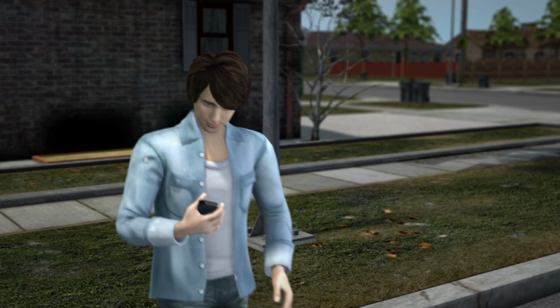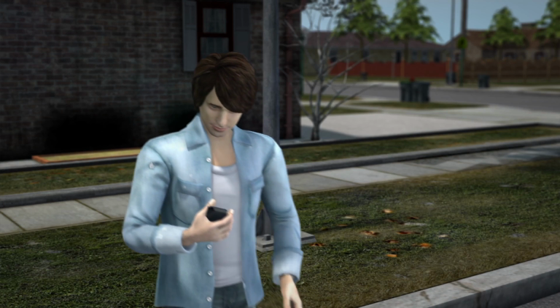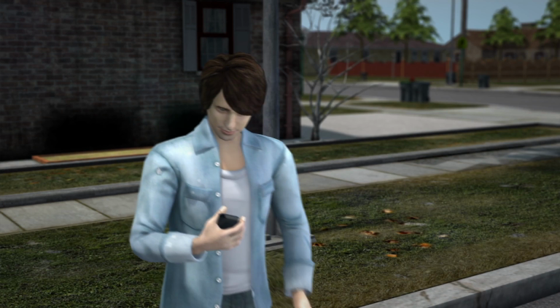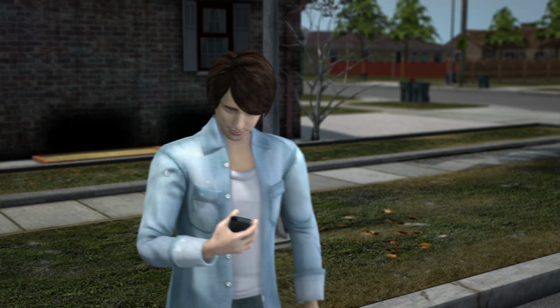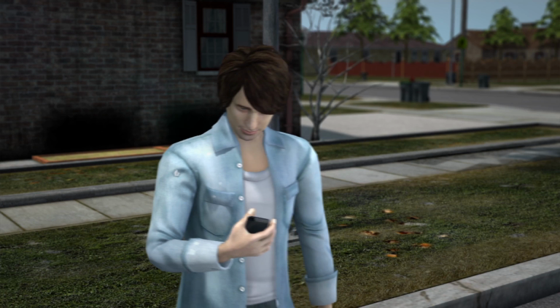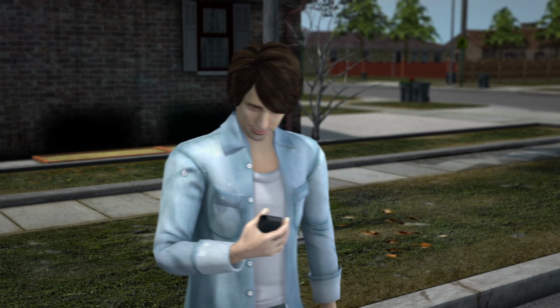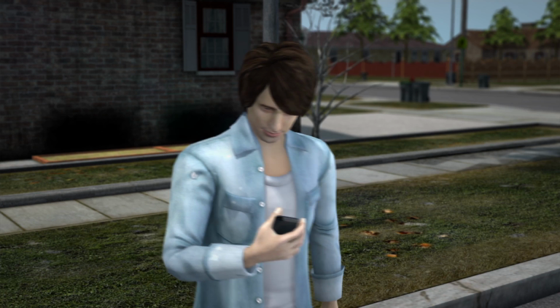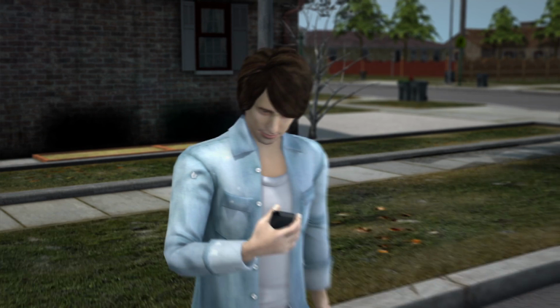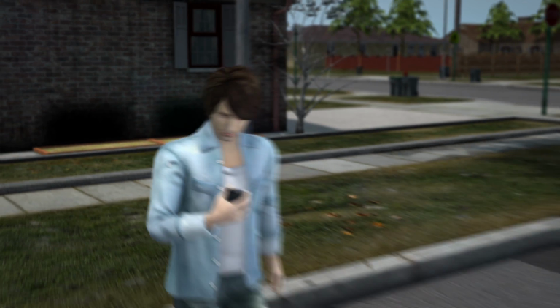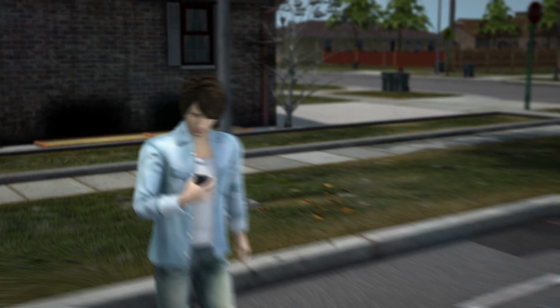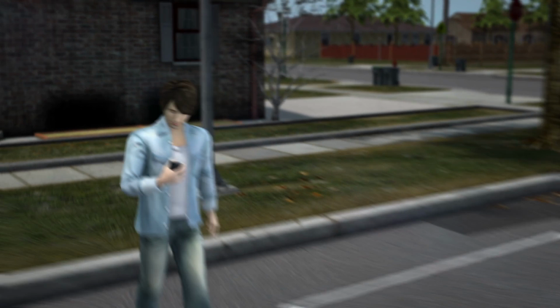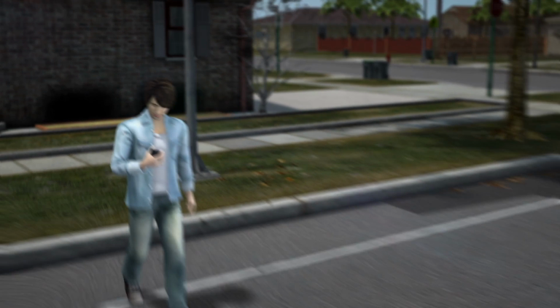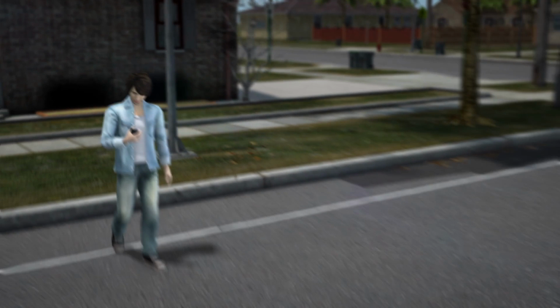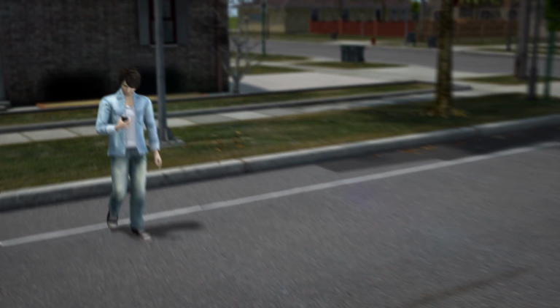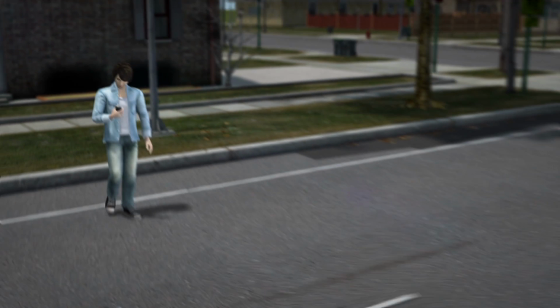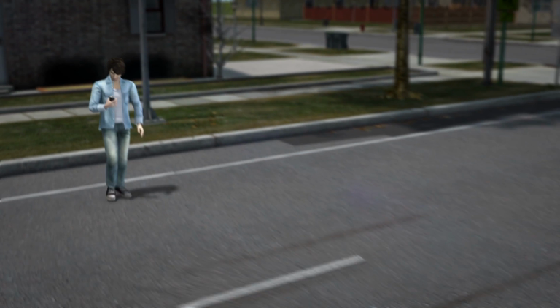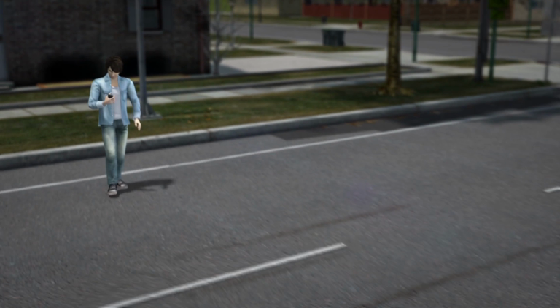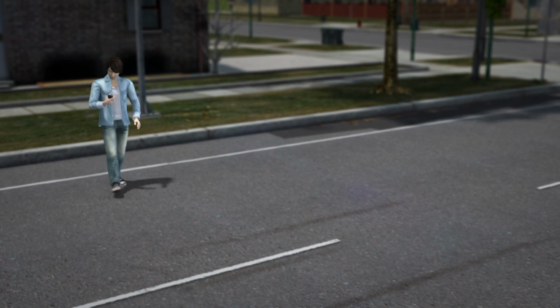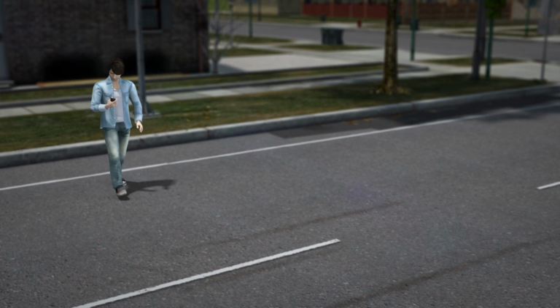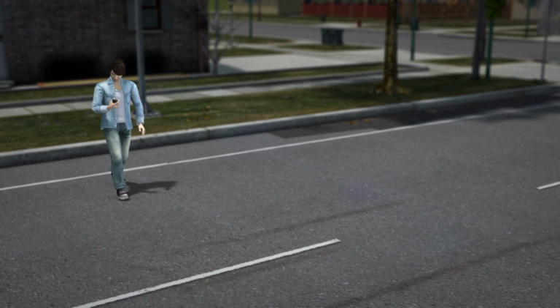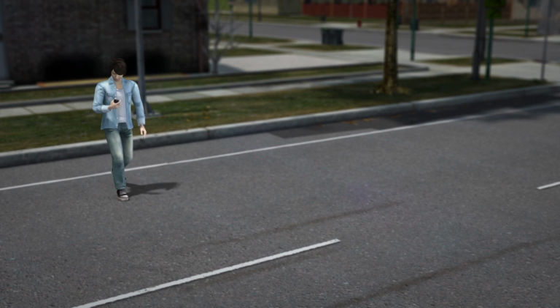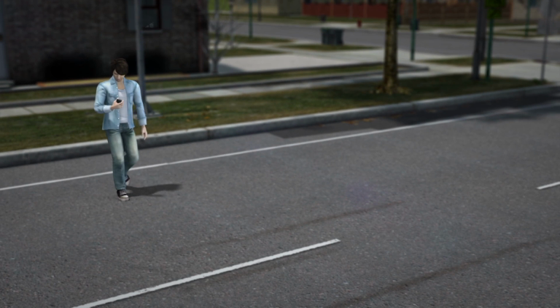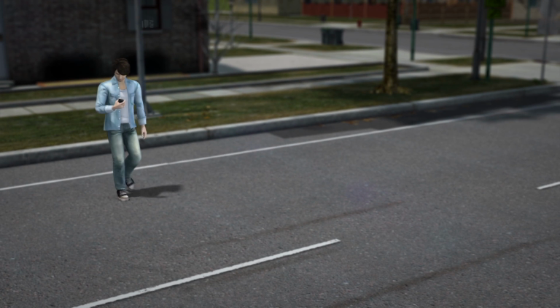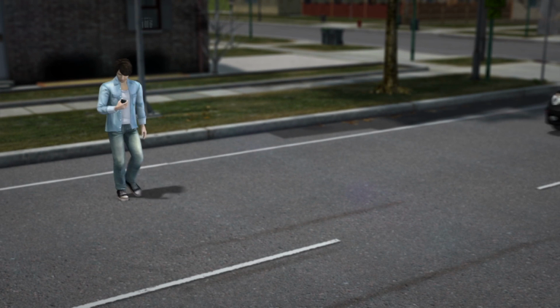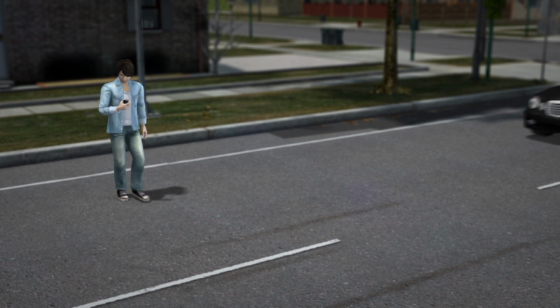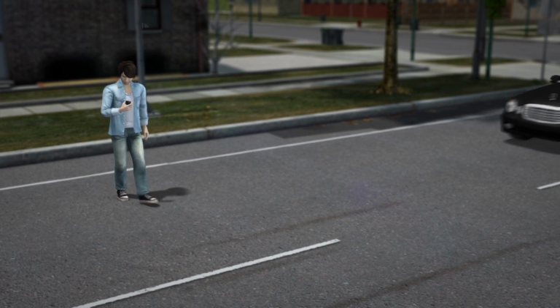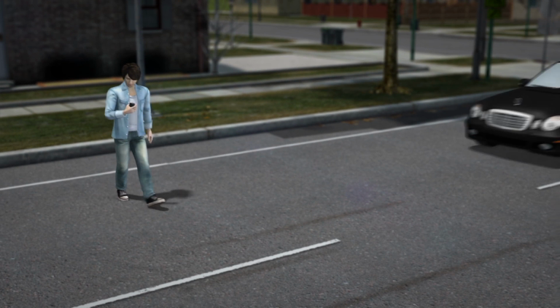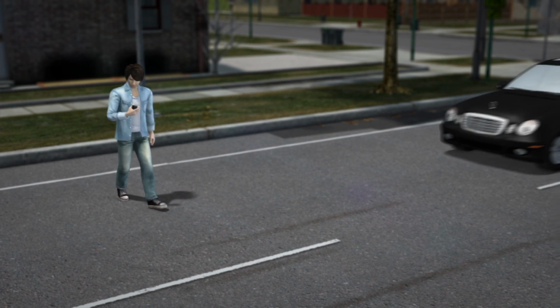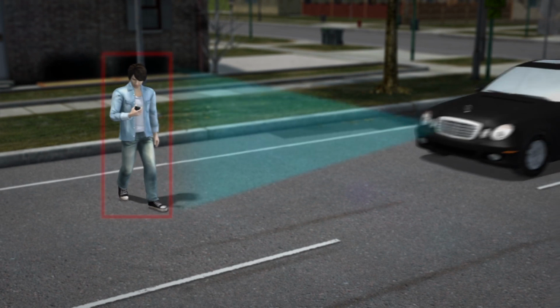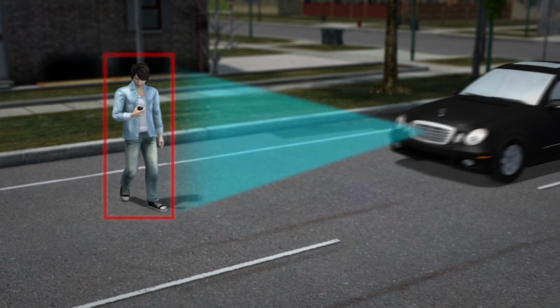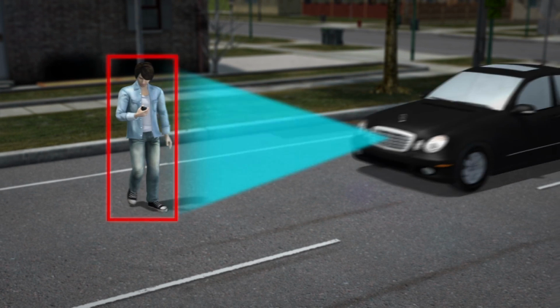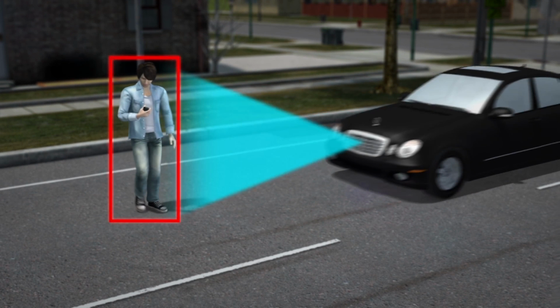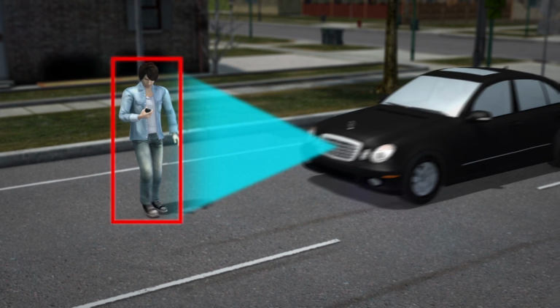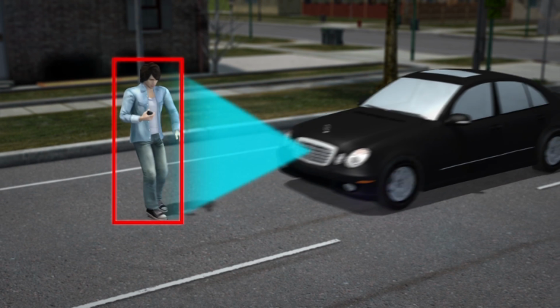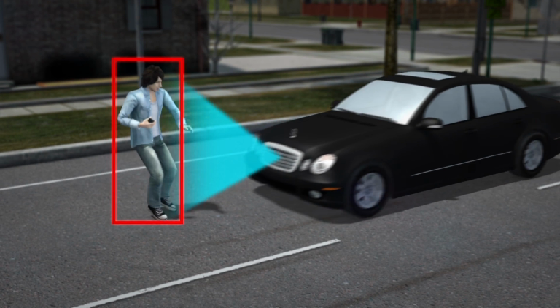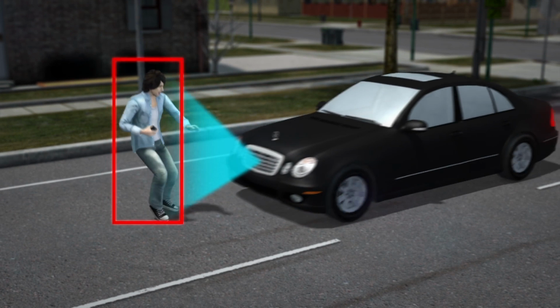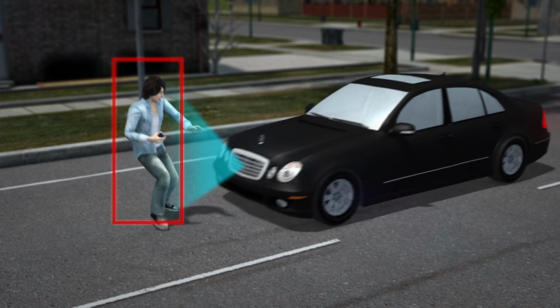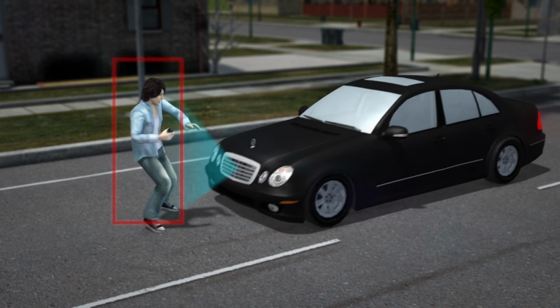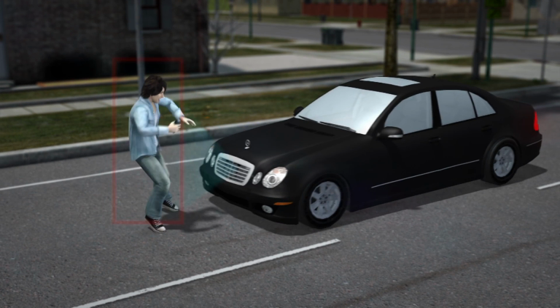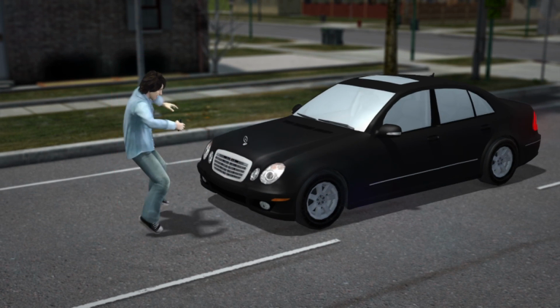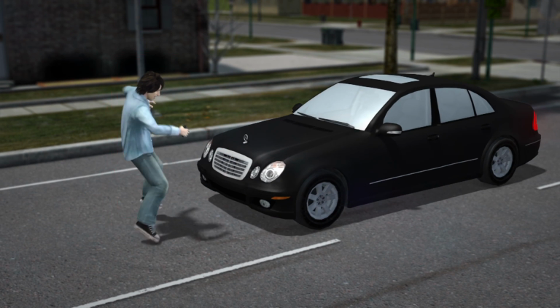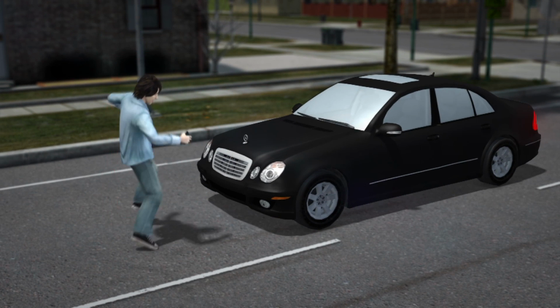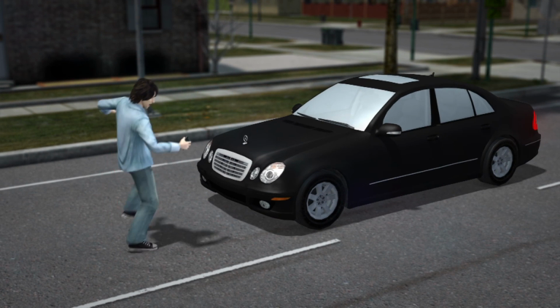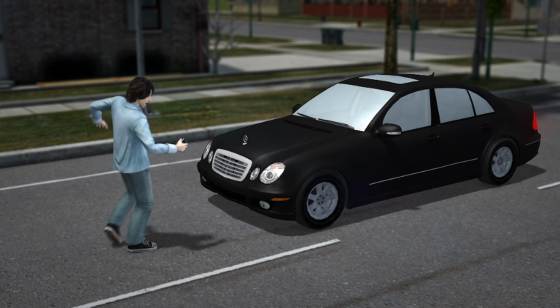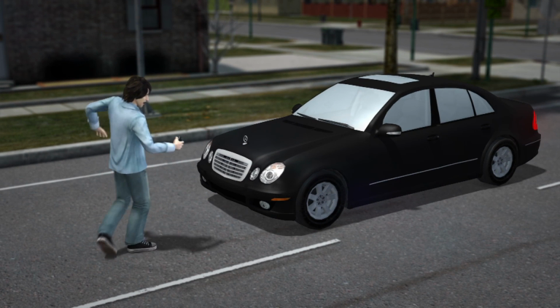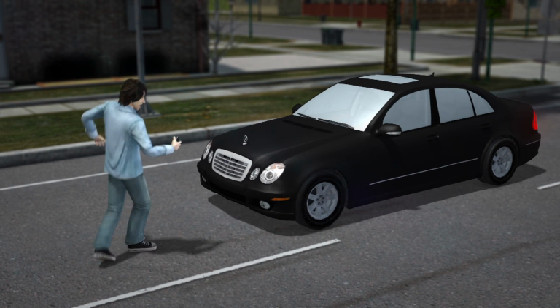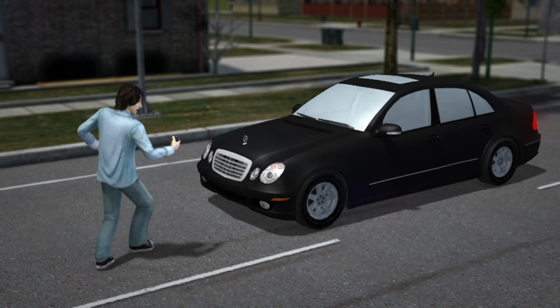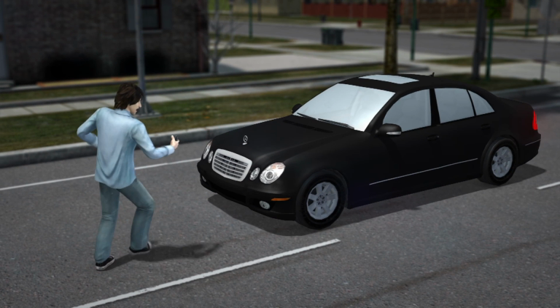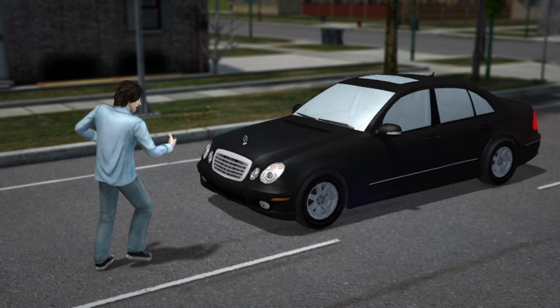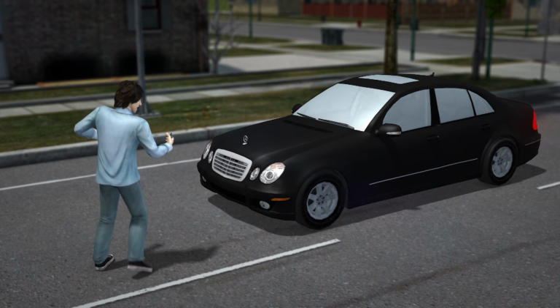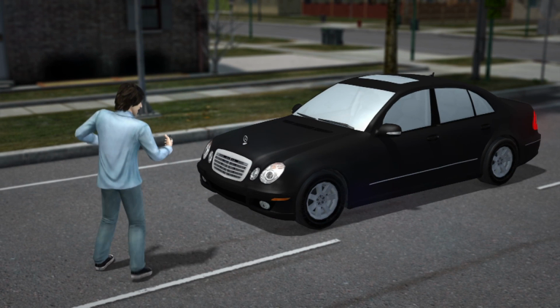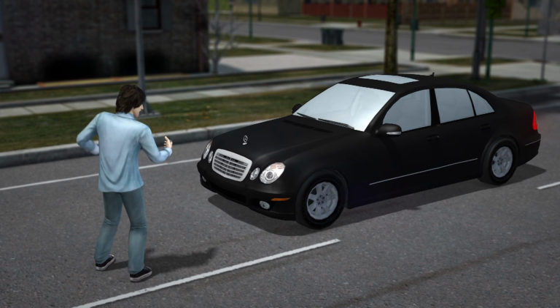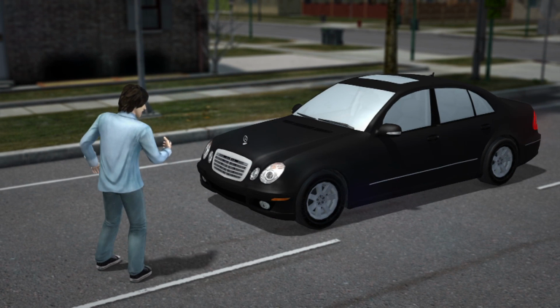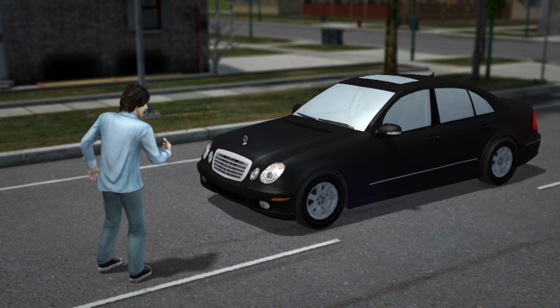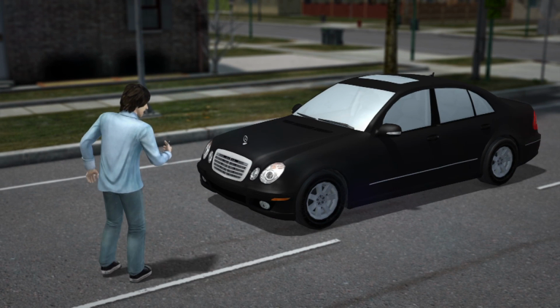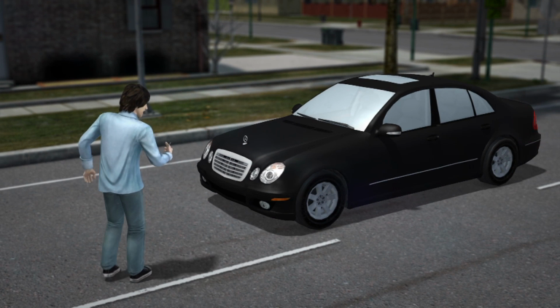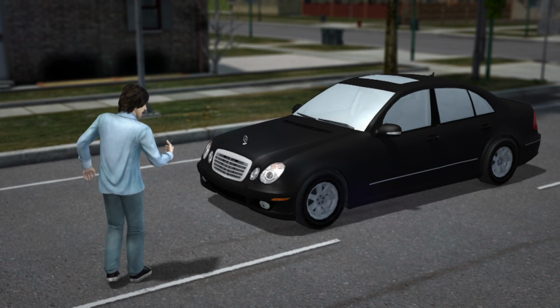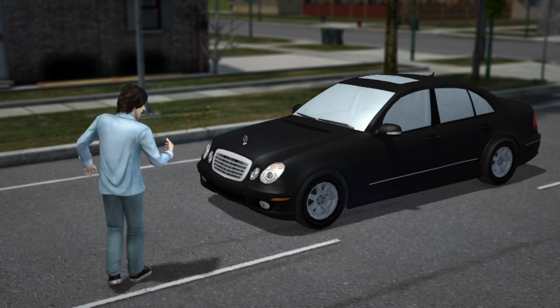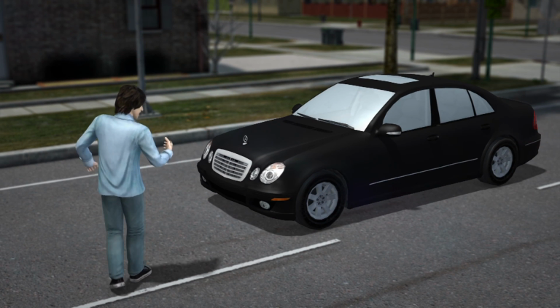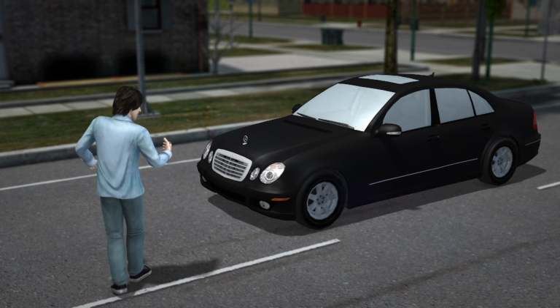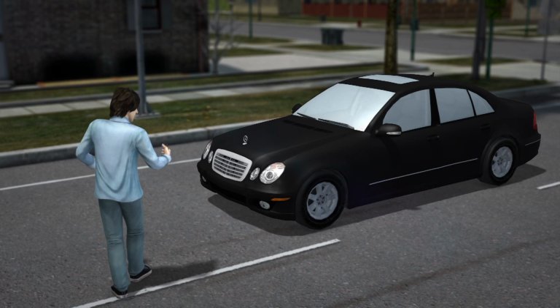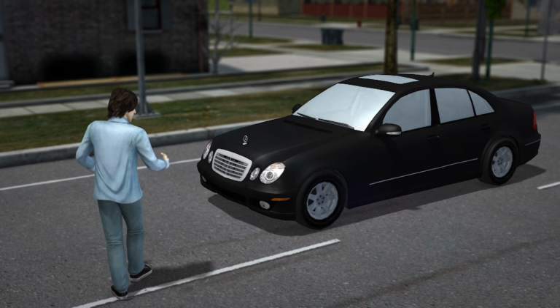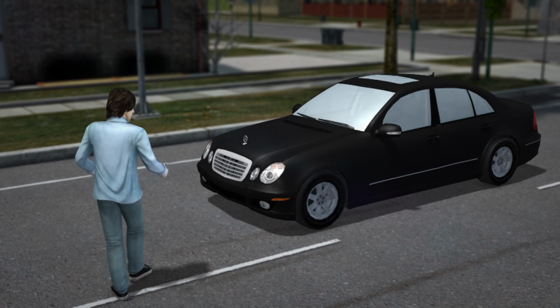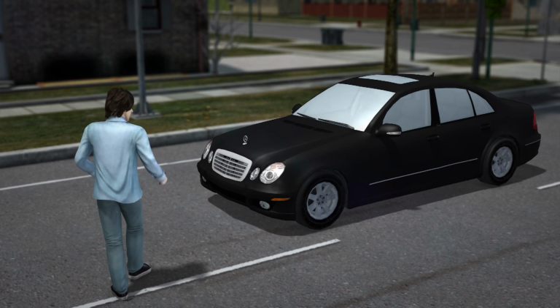Some Mercedes cars can tell the difference between a four-legged and a two-legged obstacle and will brake harder for people.